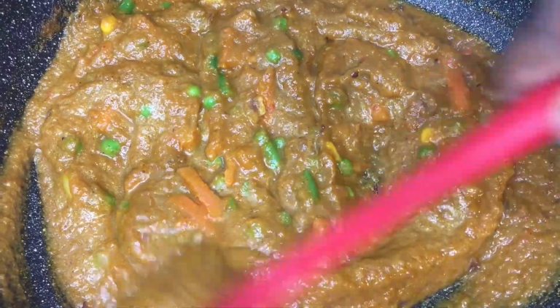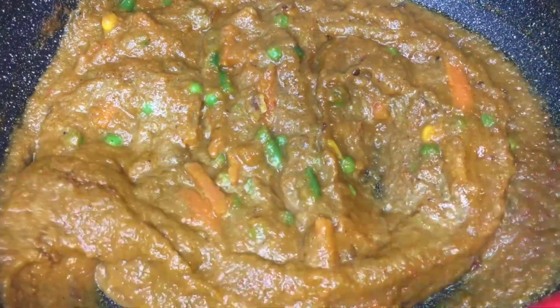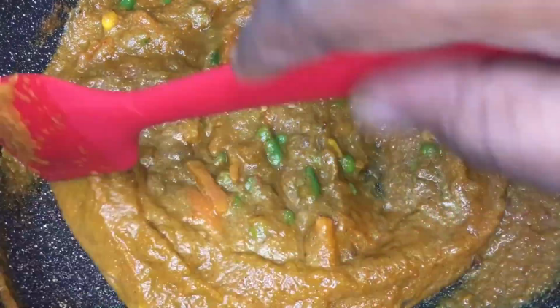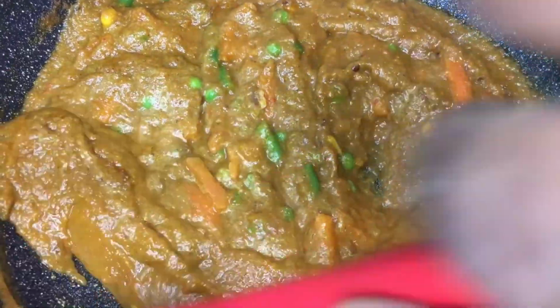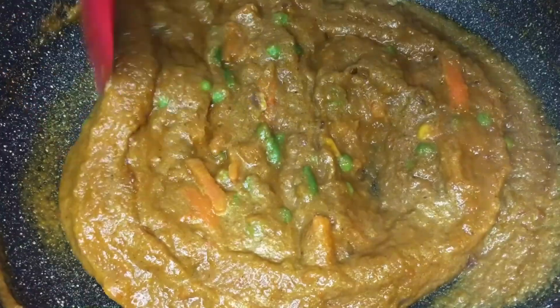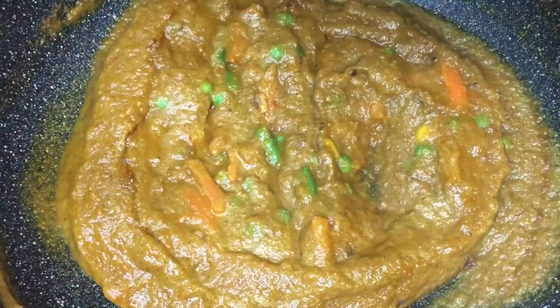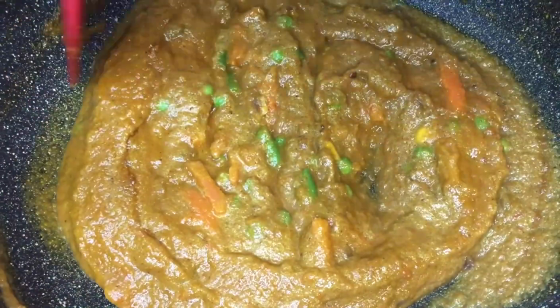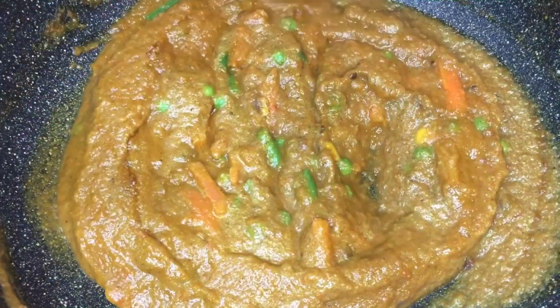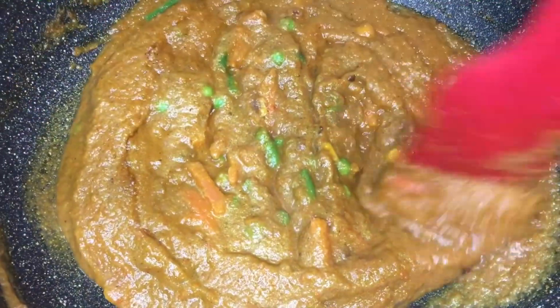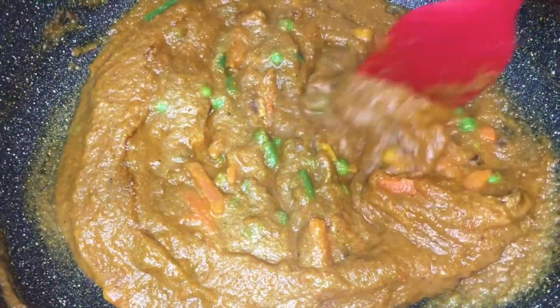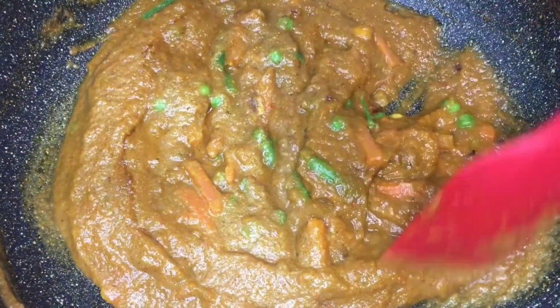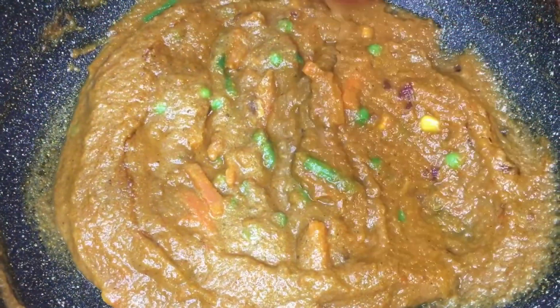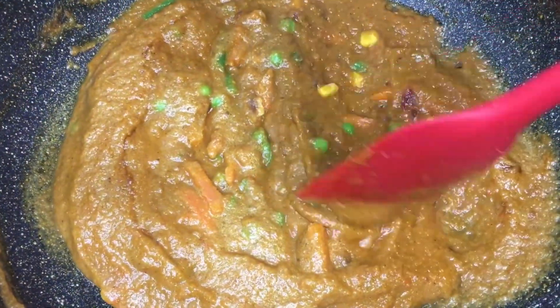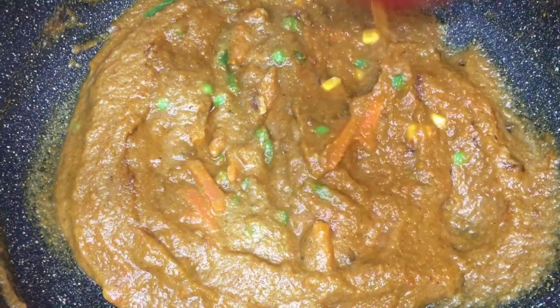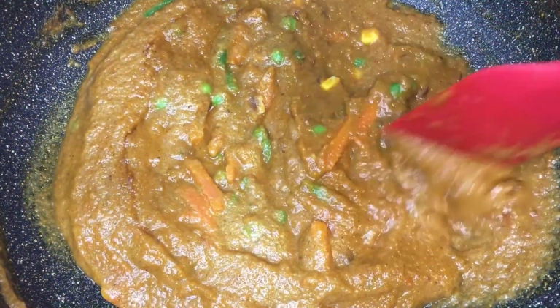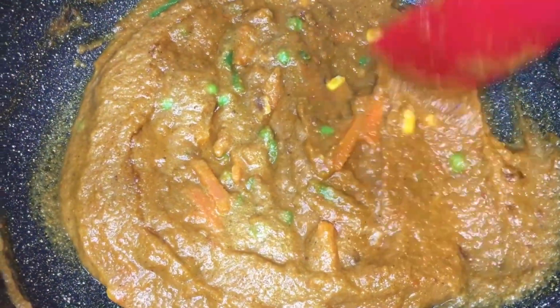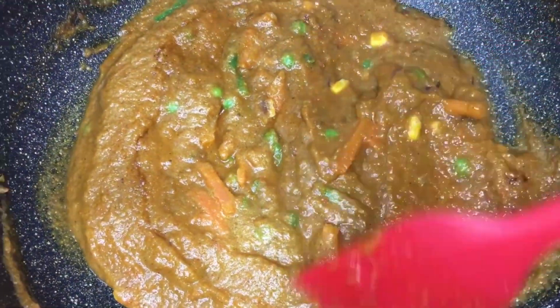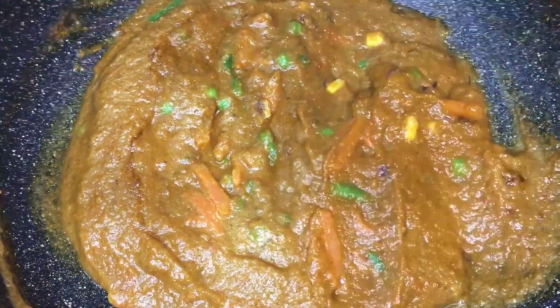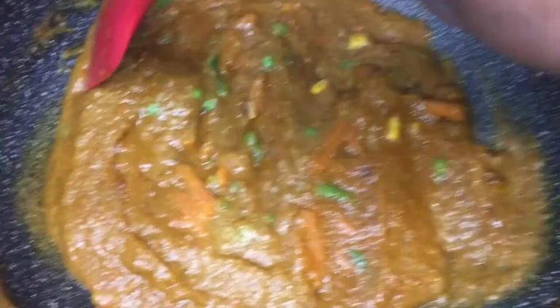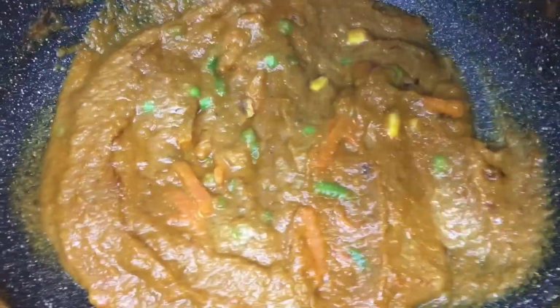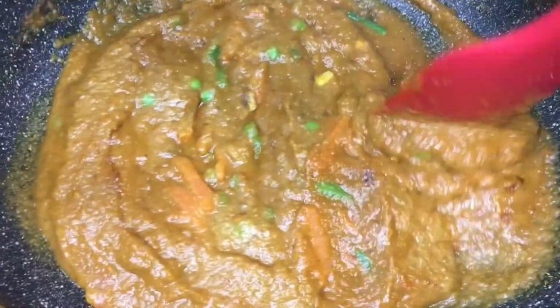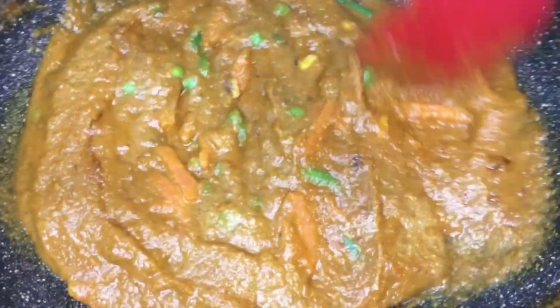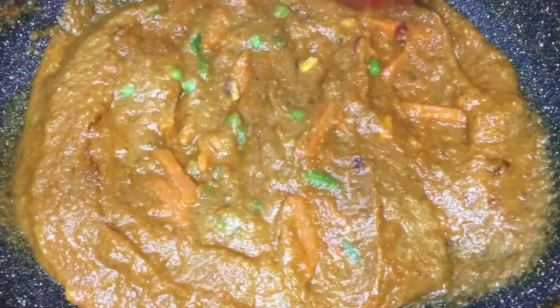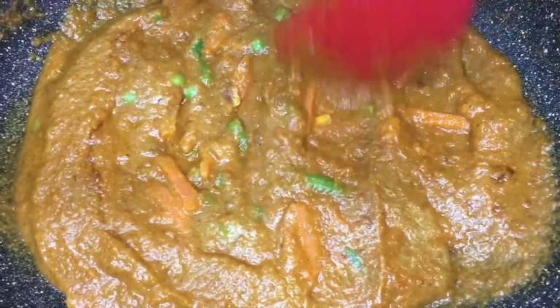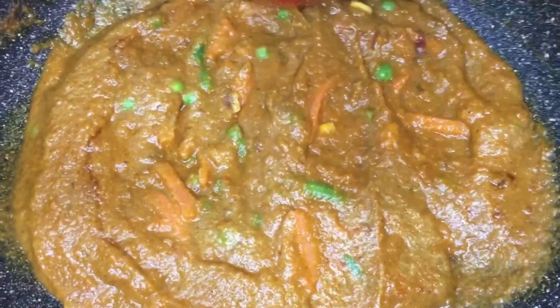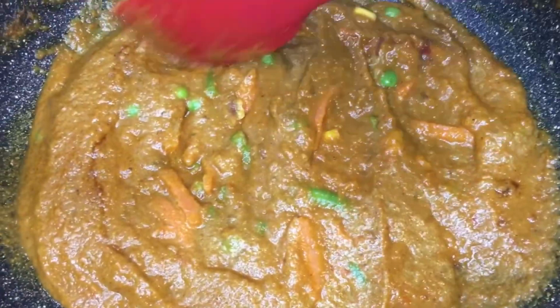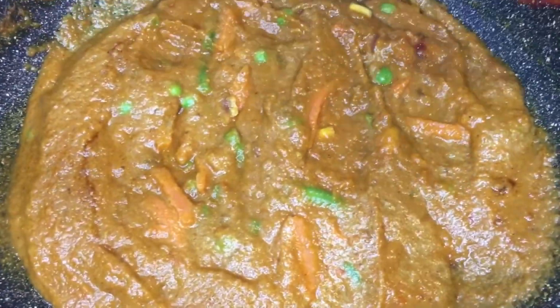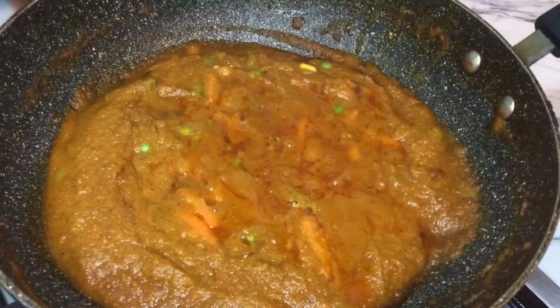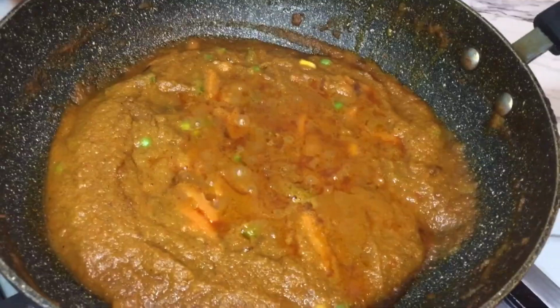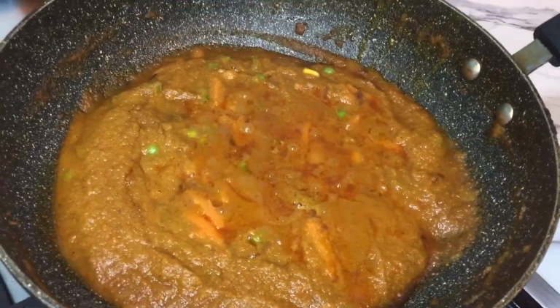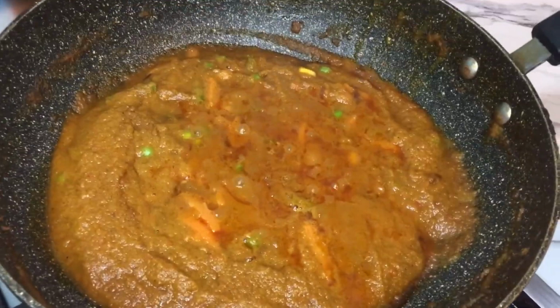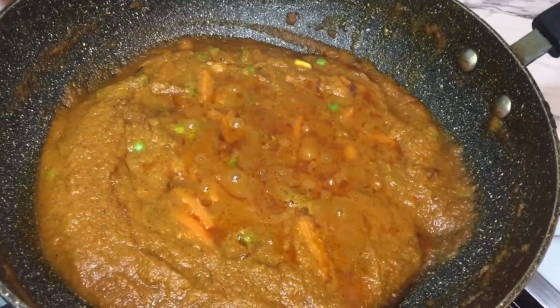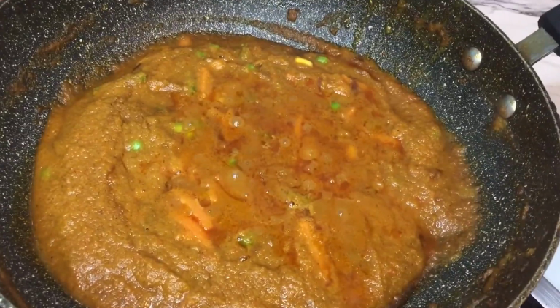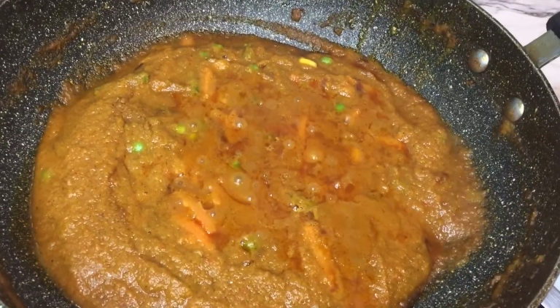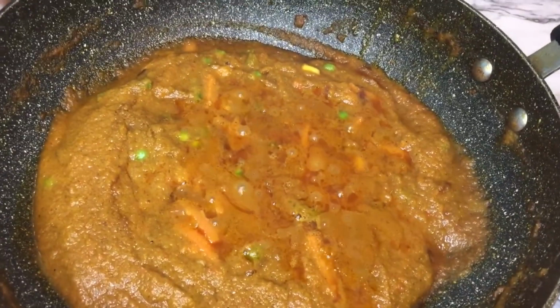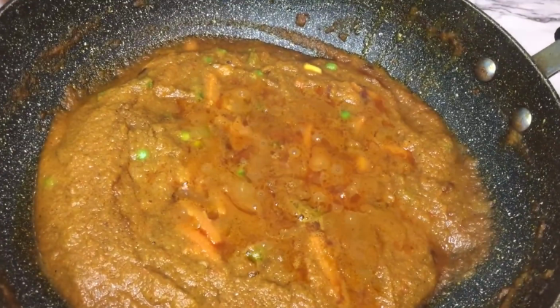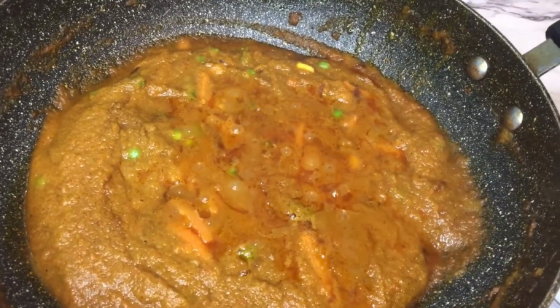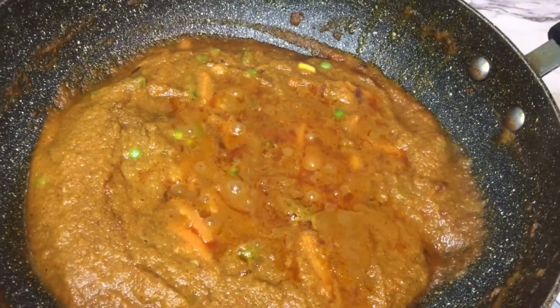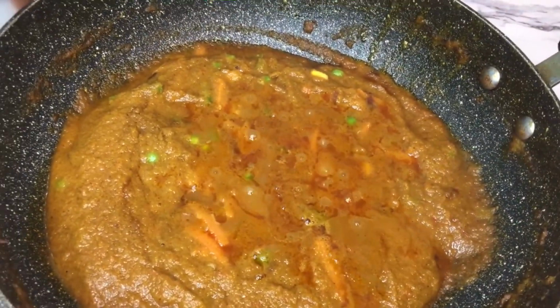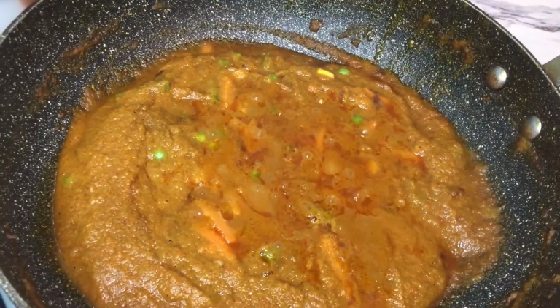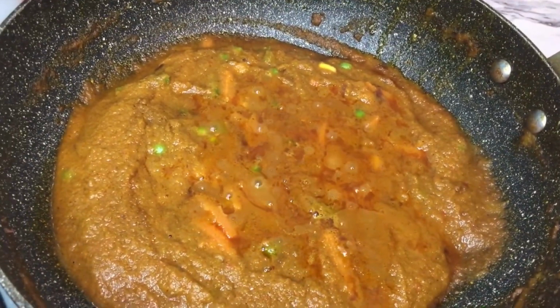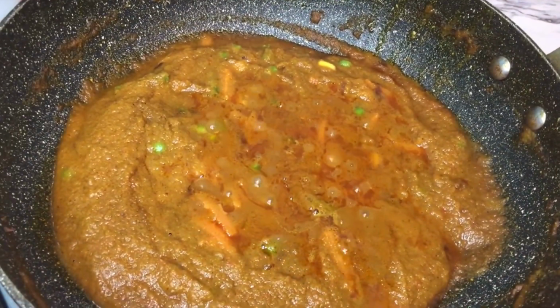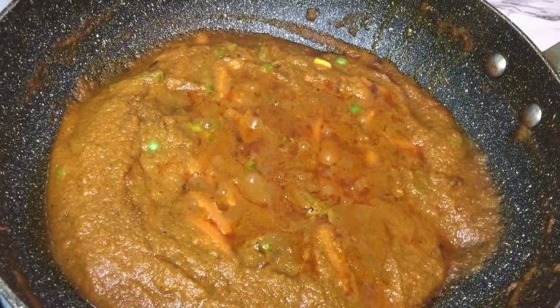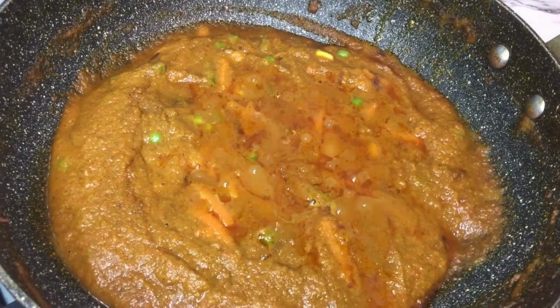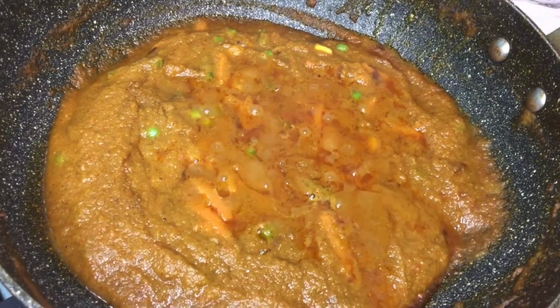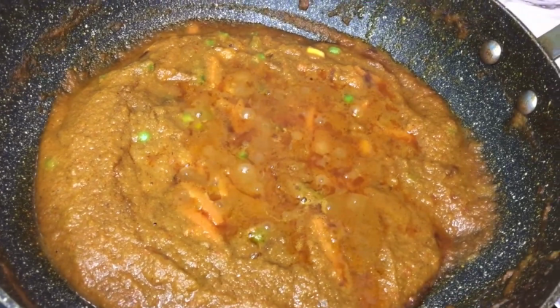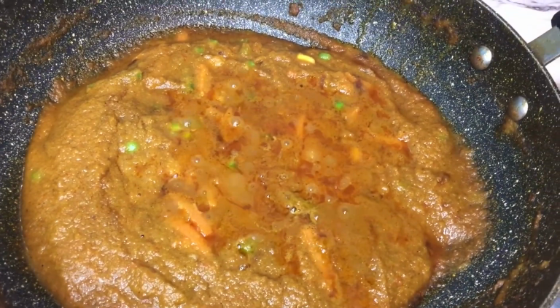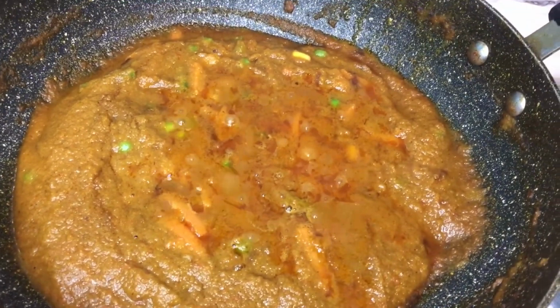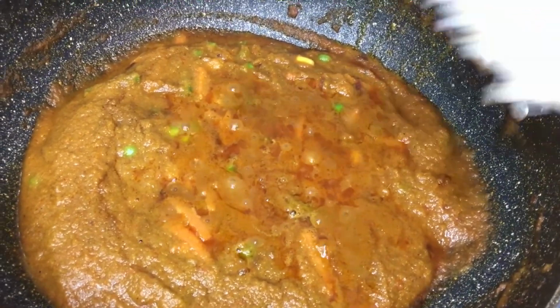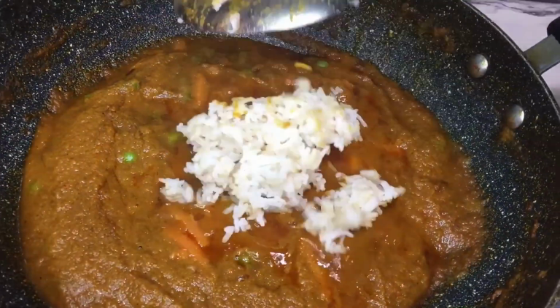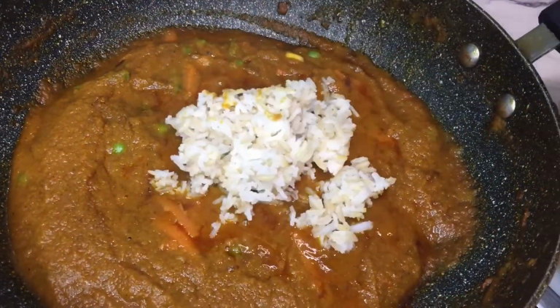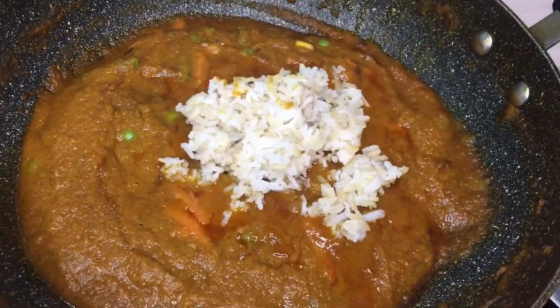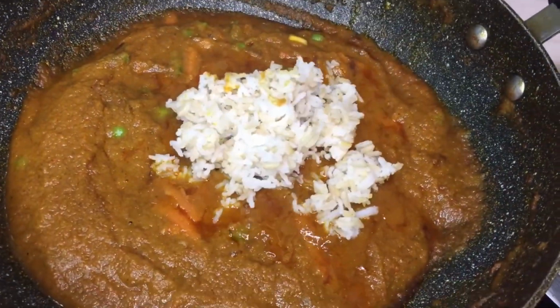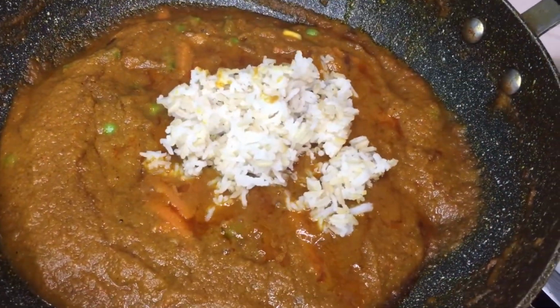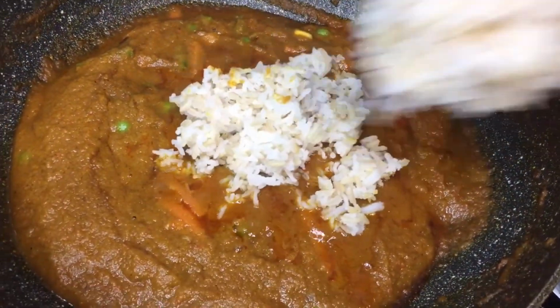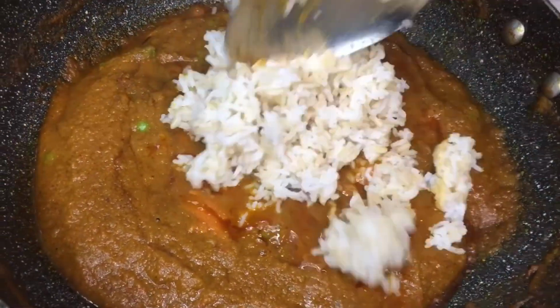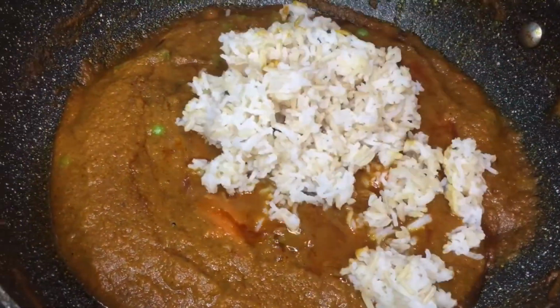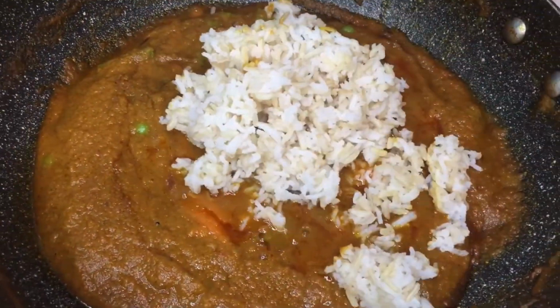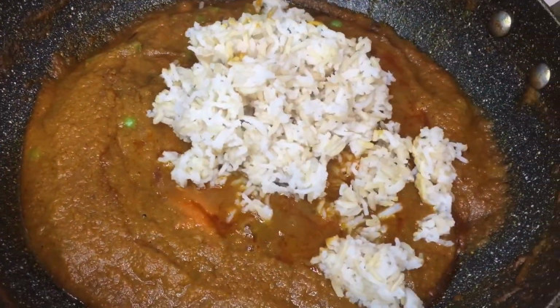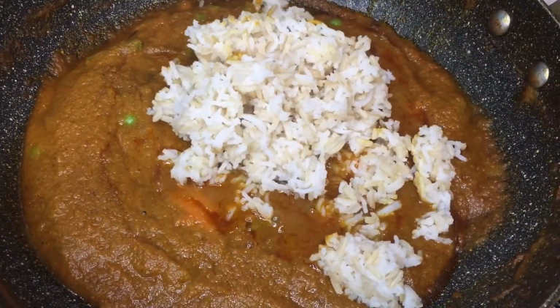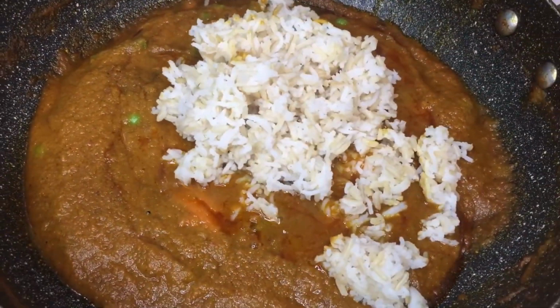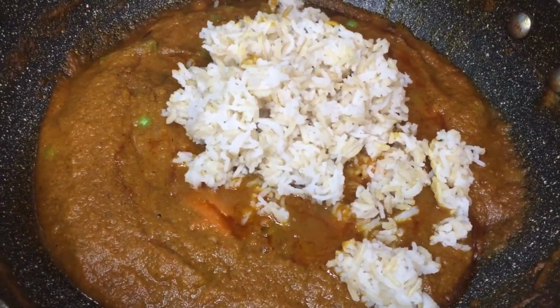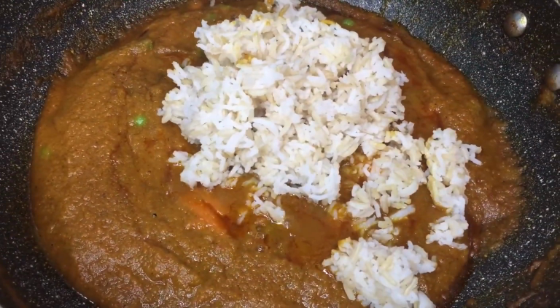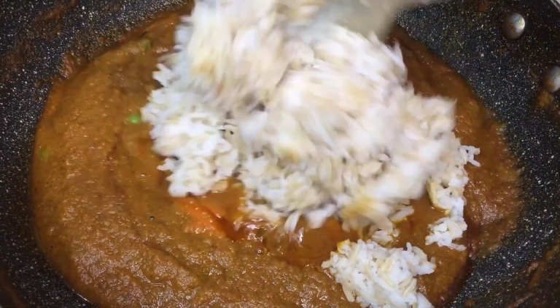You will notice that in my cooking I don't use salt. This is because the seasonings already have salt in them.